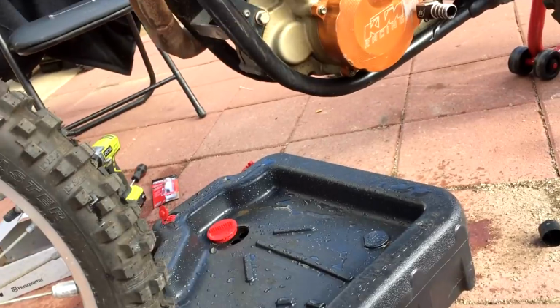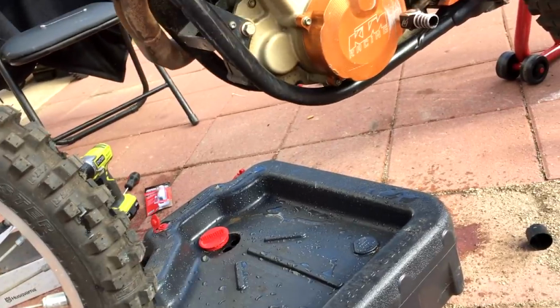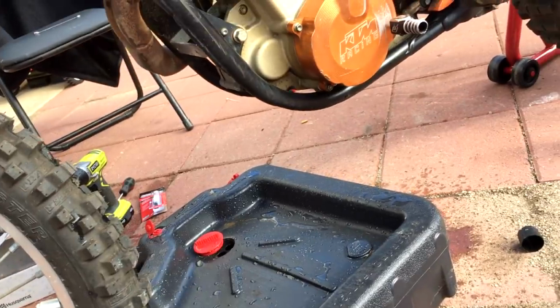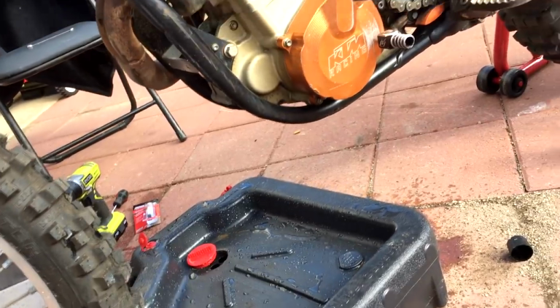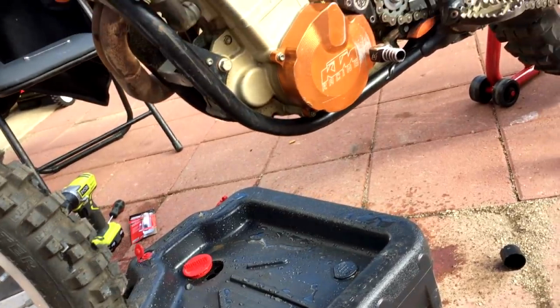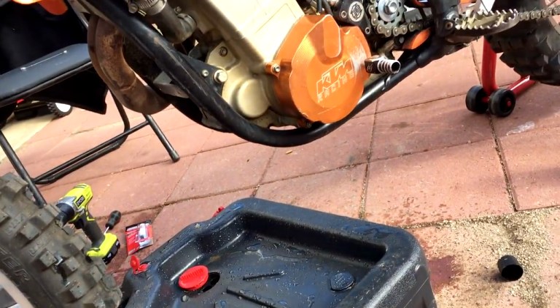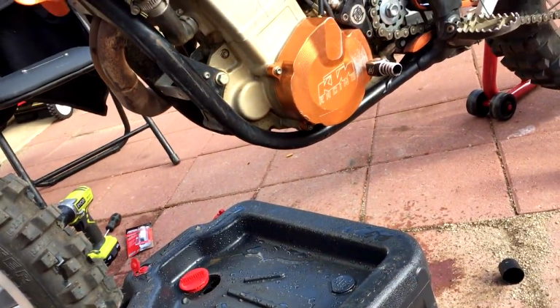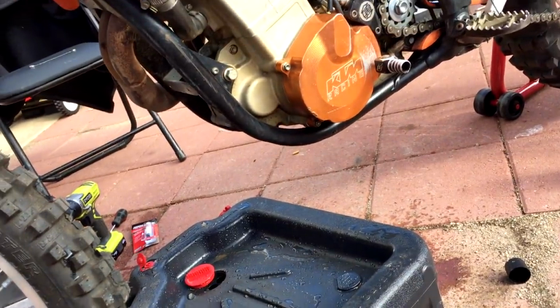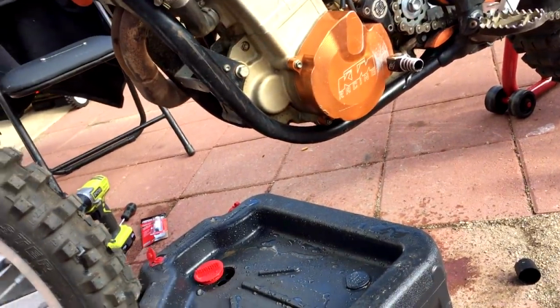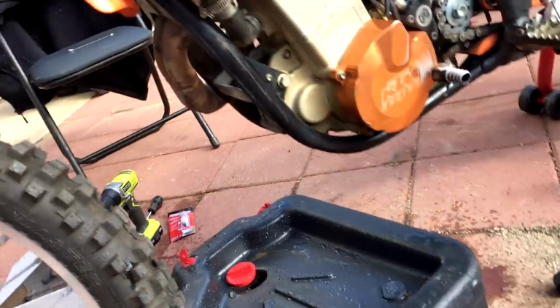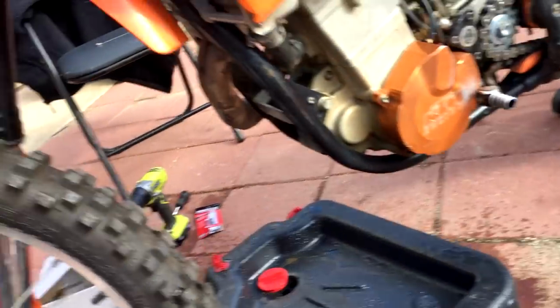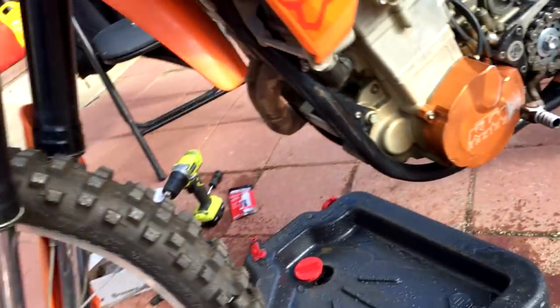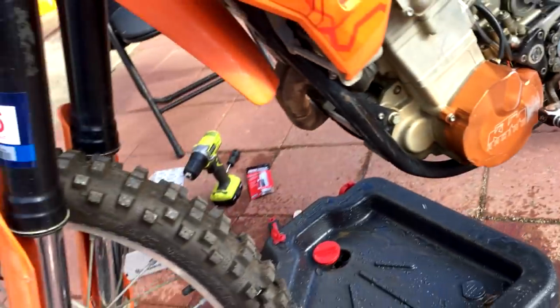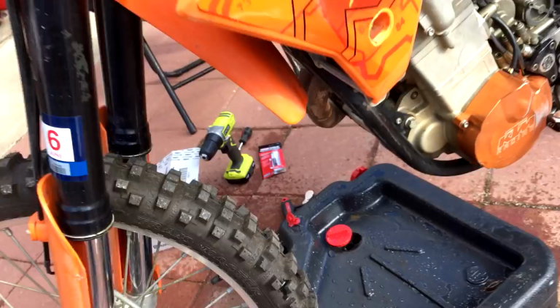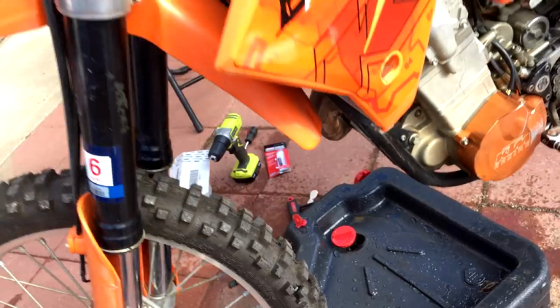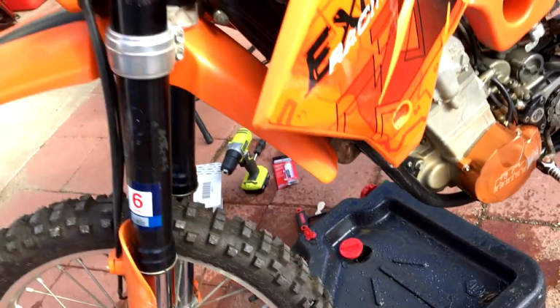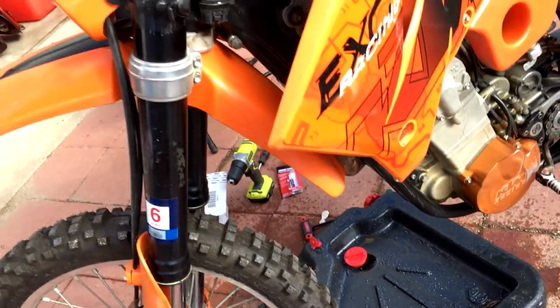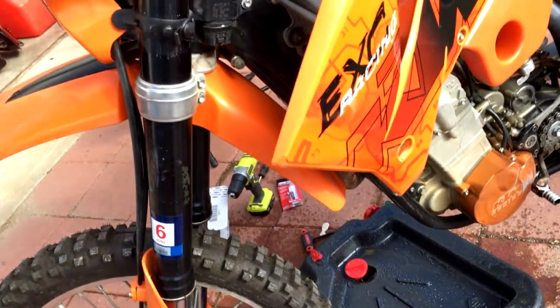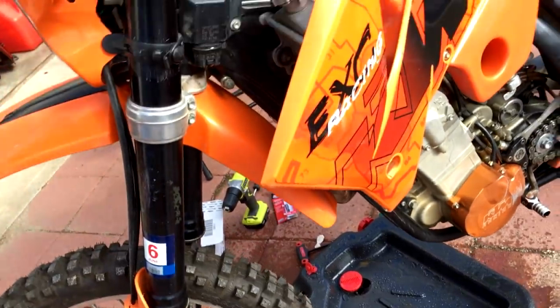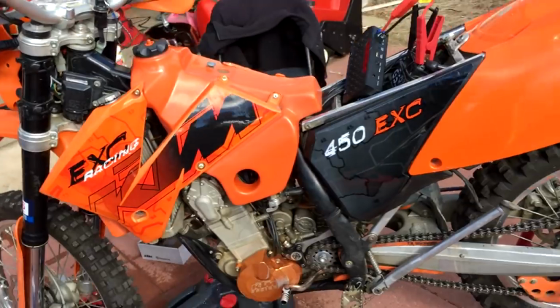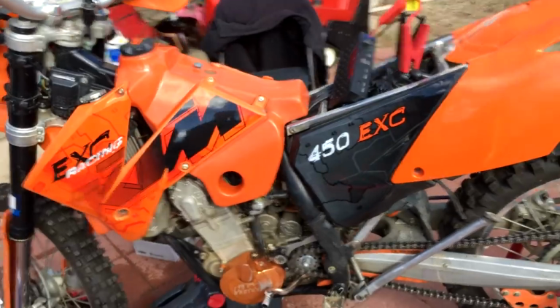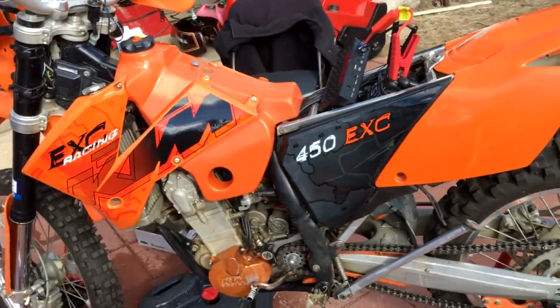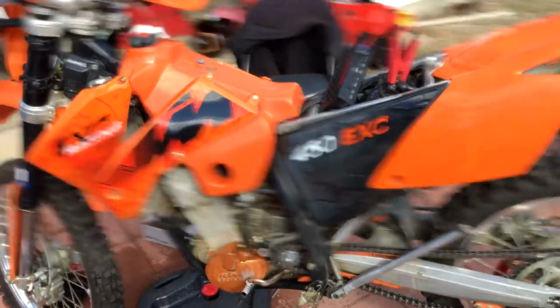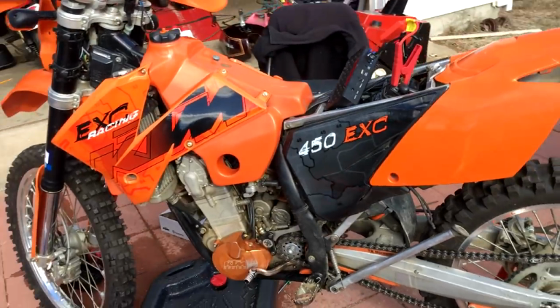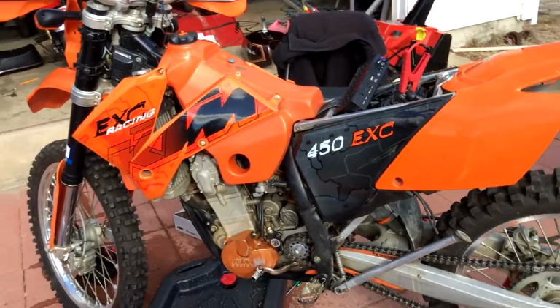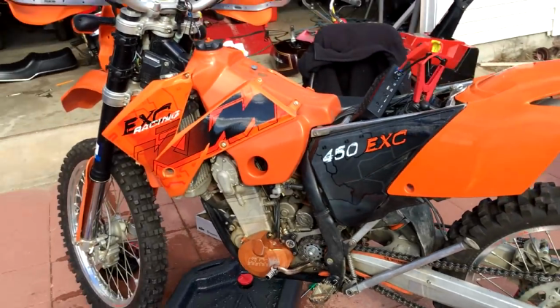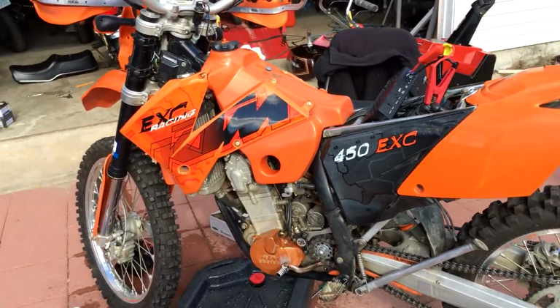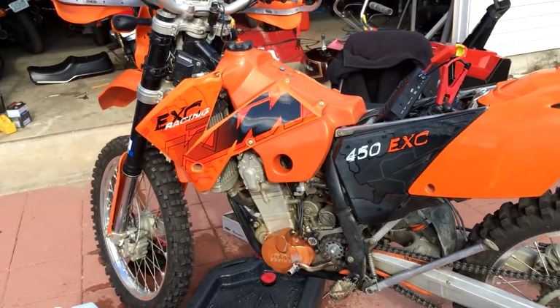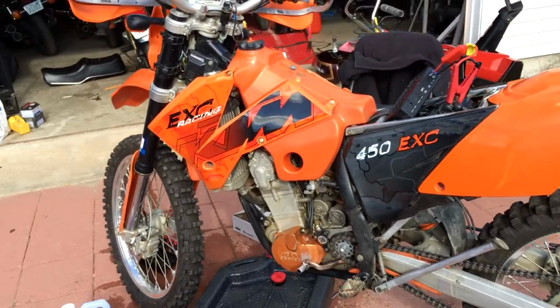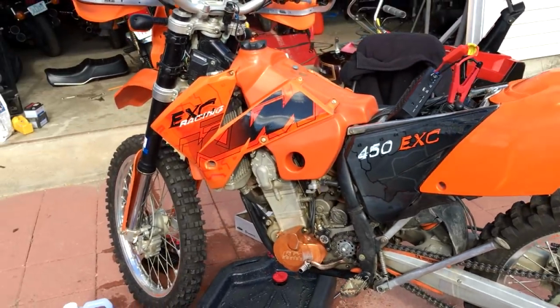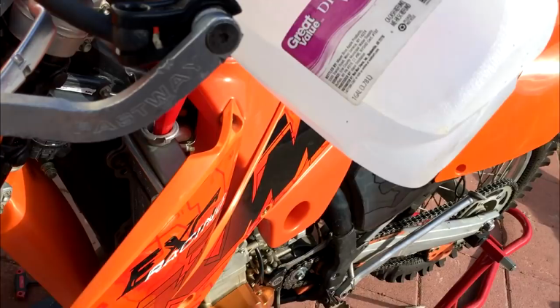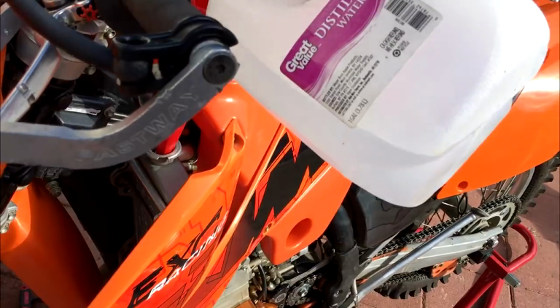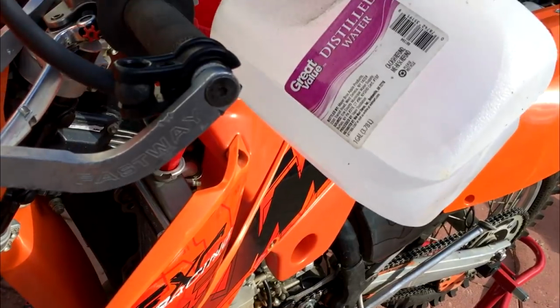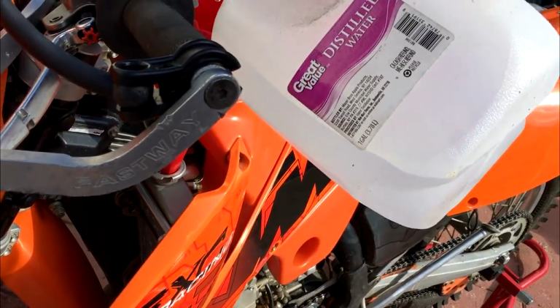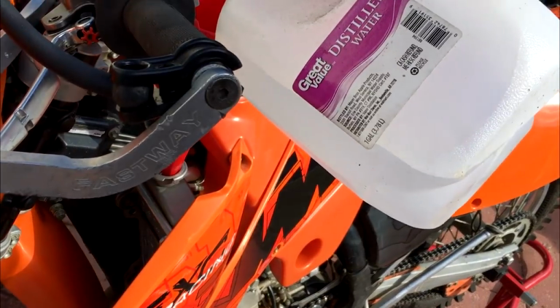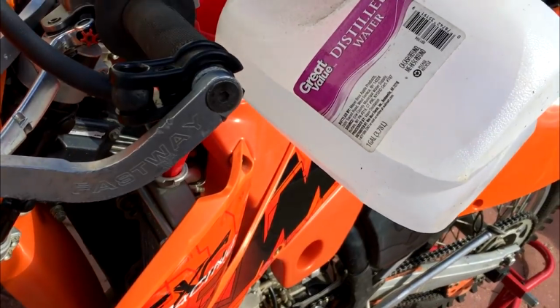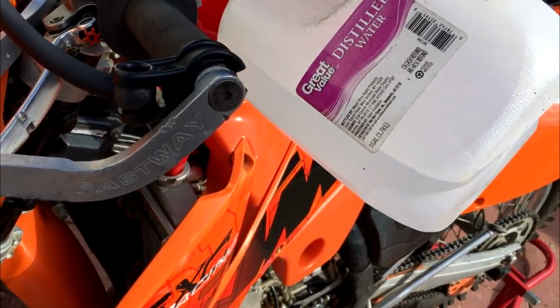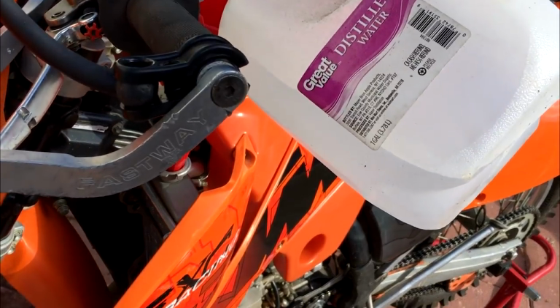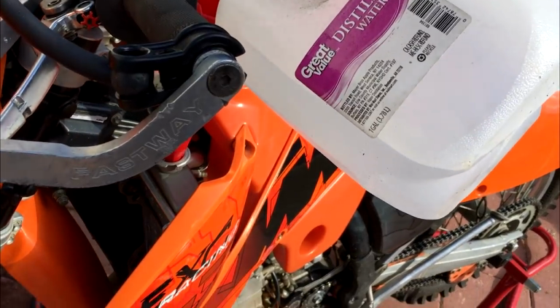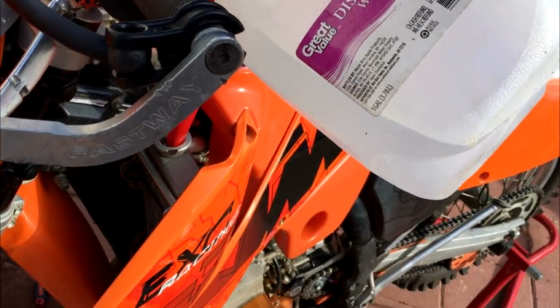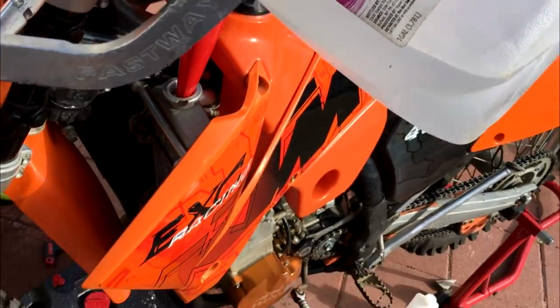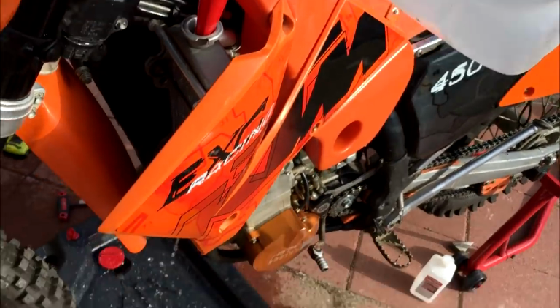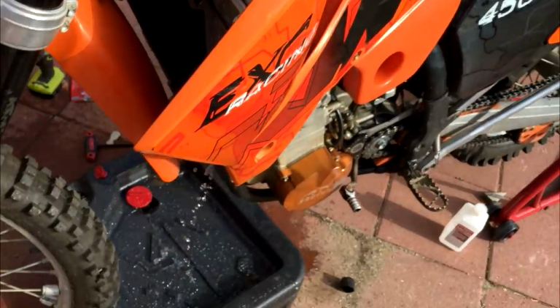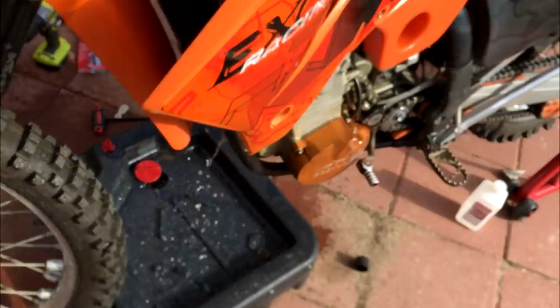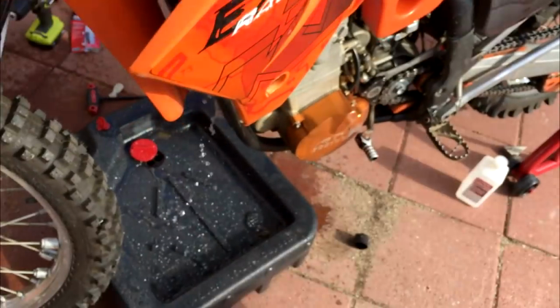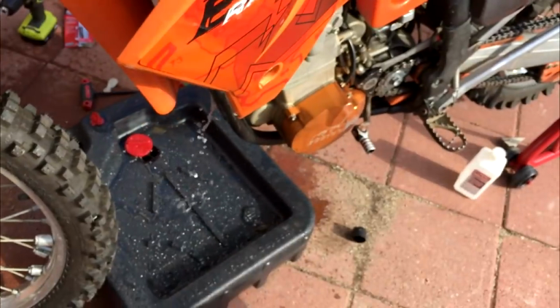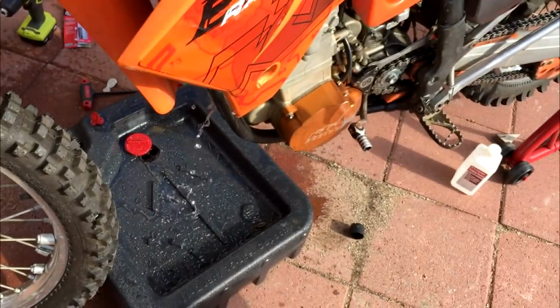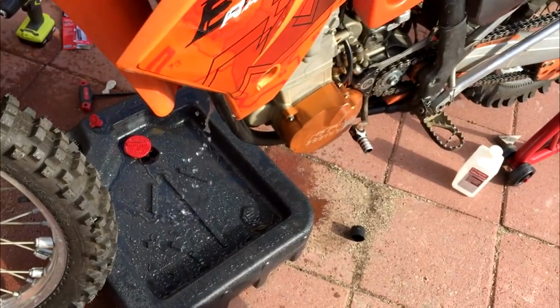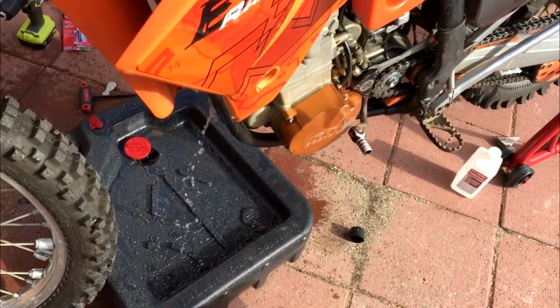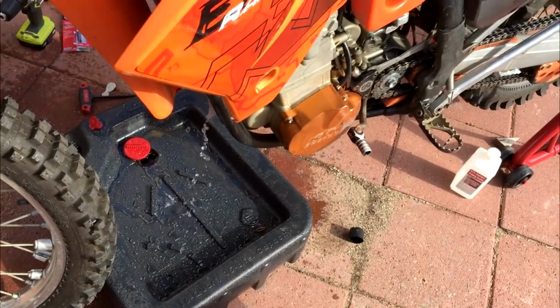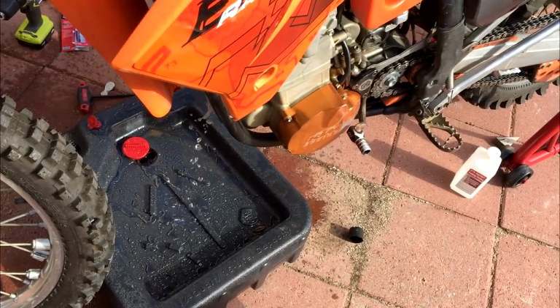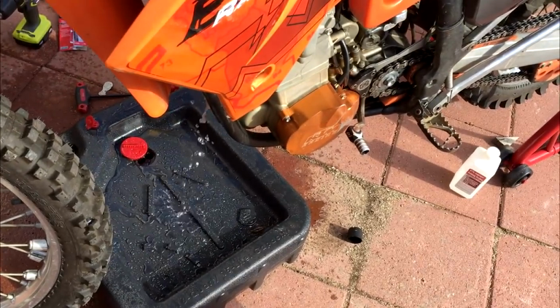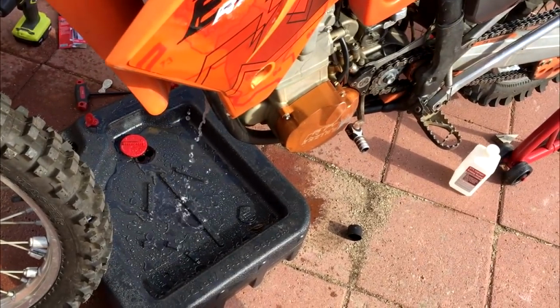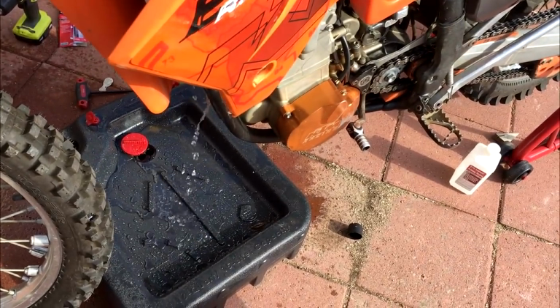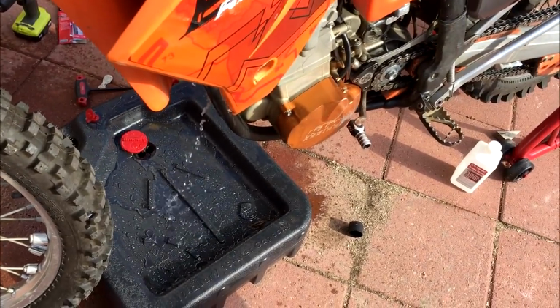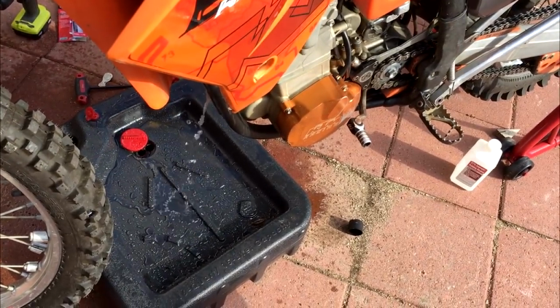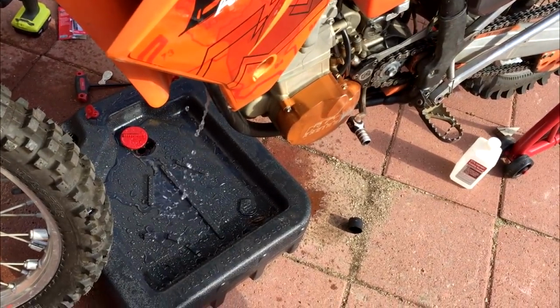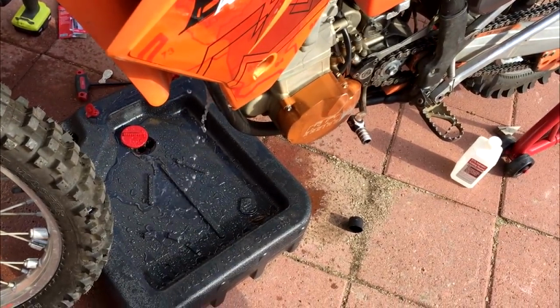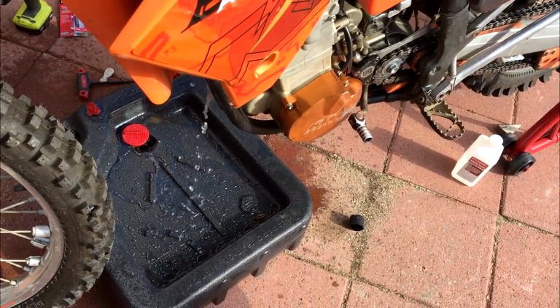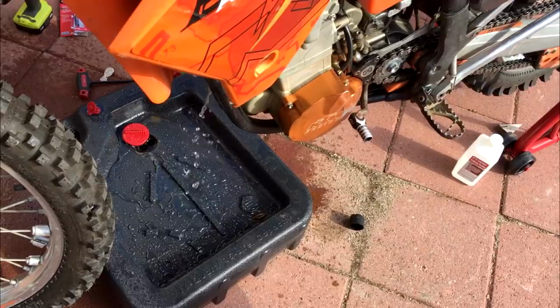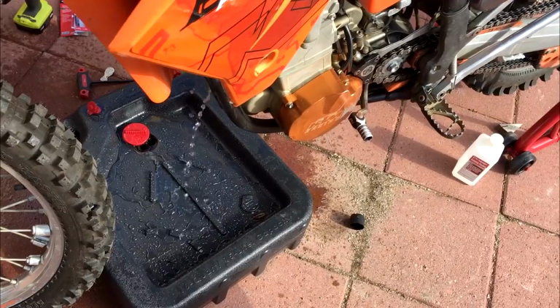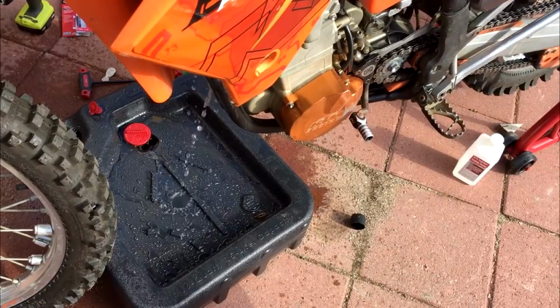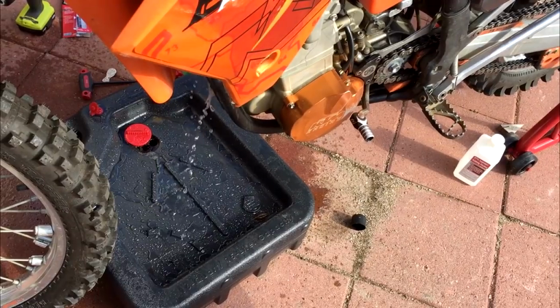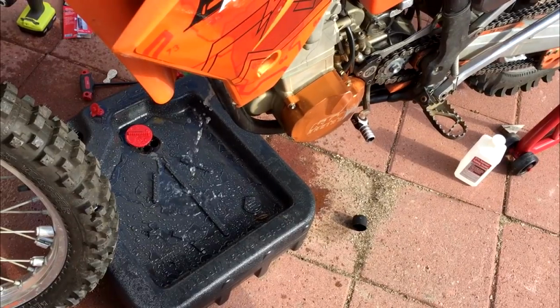After the flush, I'm going to add my Engine Ice here. Coming straight out — distilled water, right on out. Once that's clear, I'll put the Engine Ice in and this thing will be ready to go.